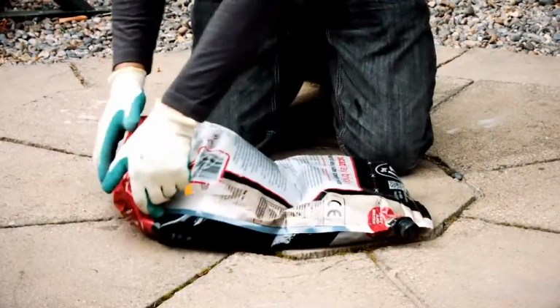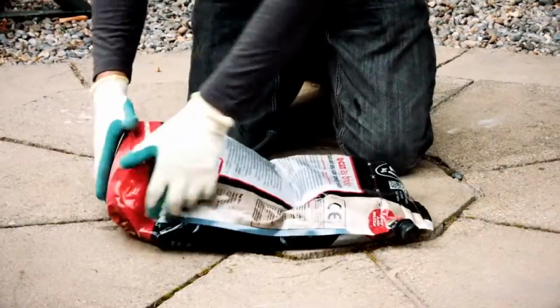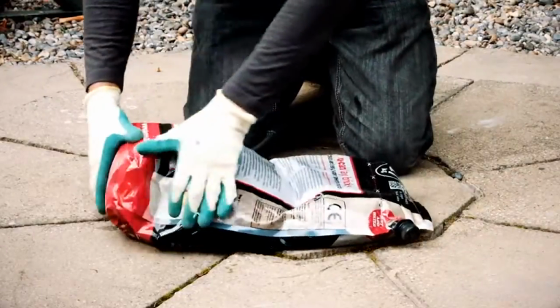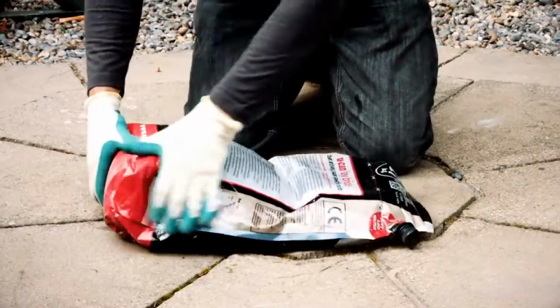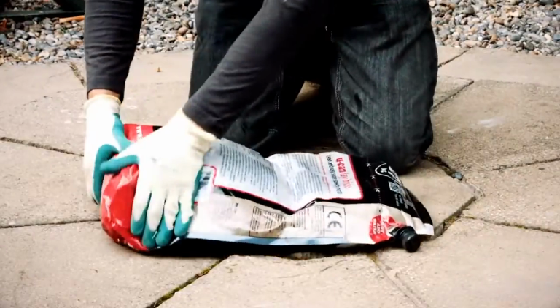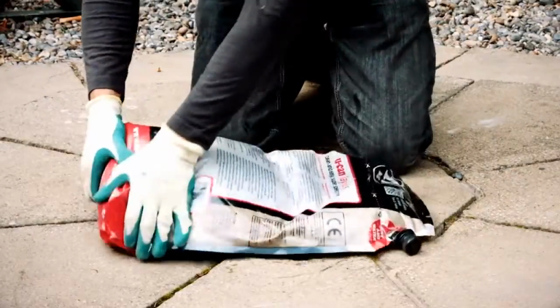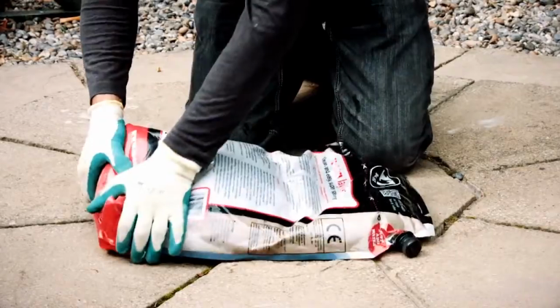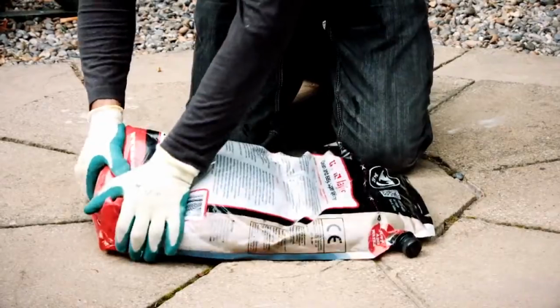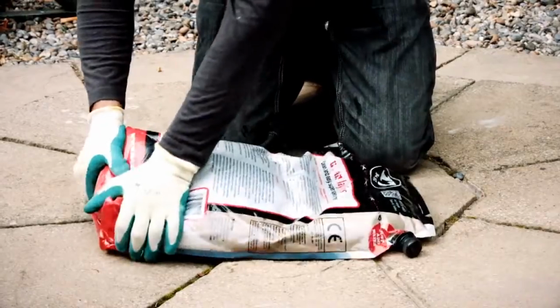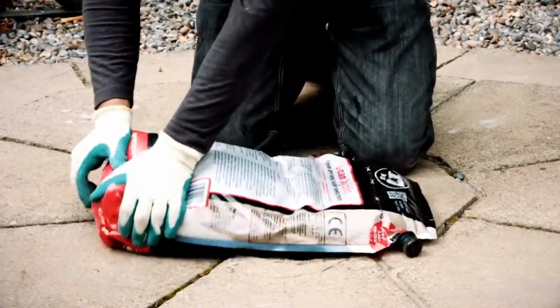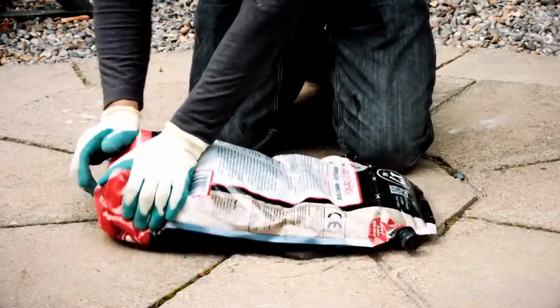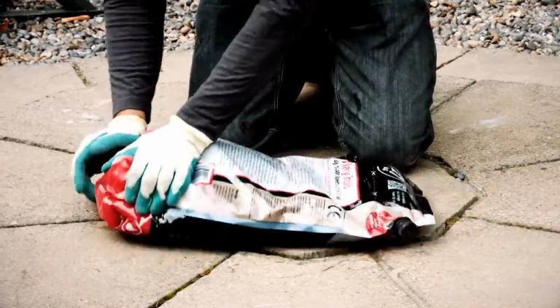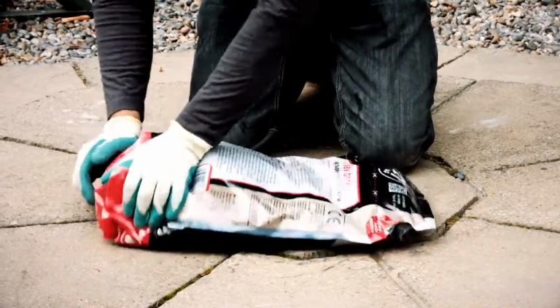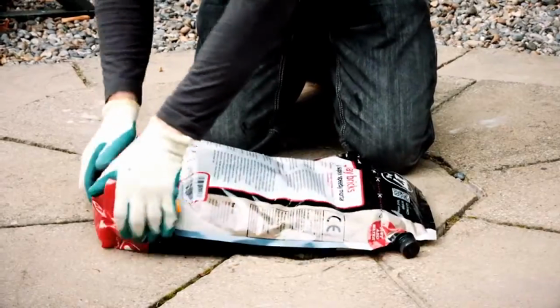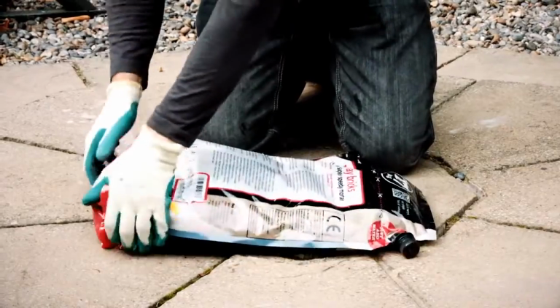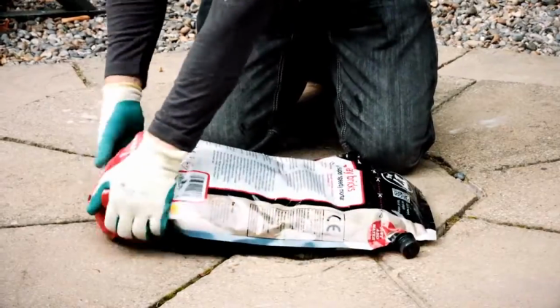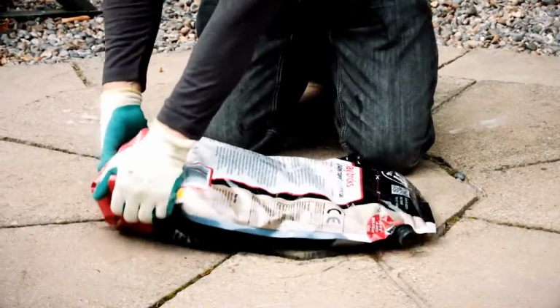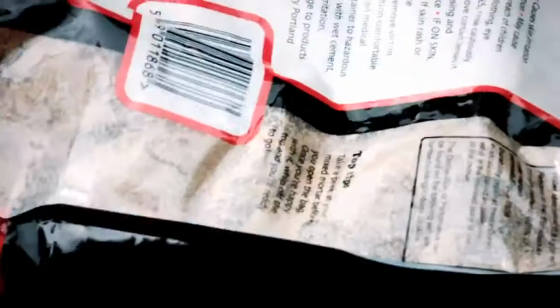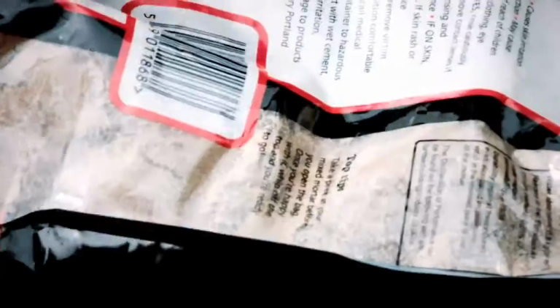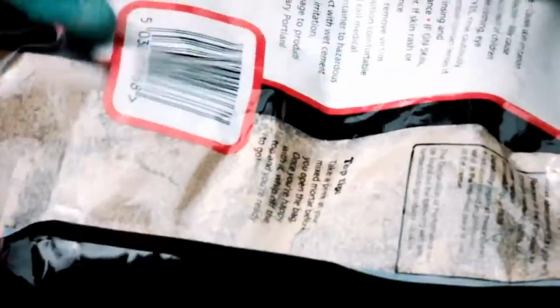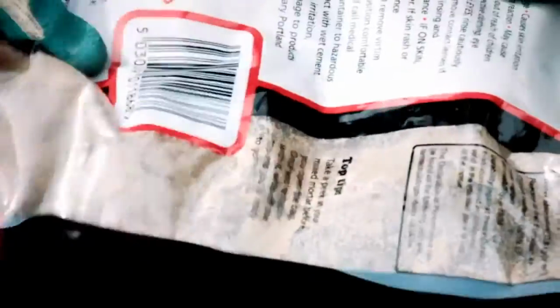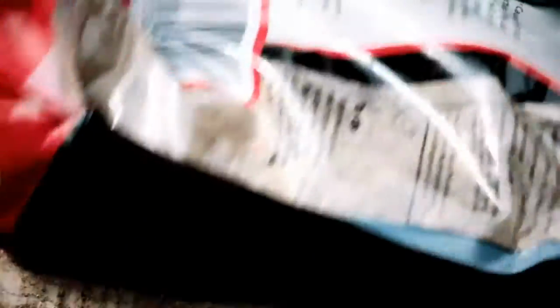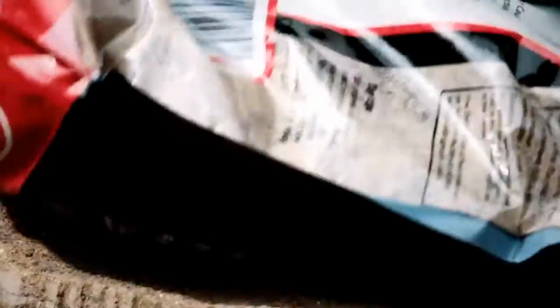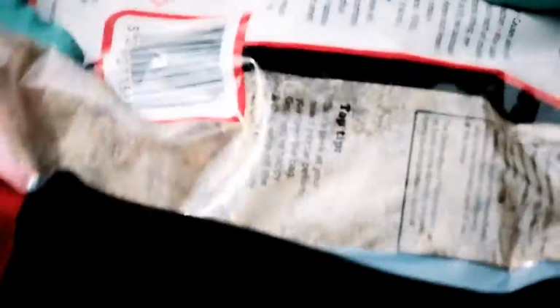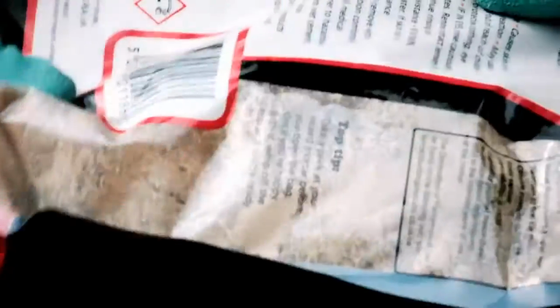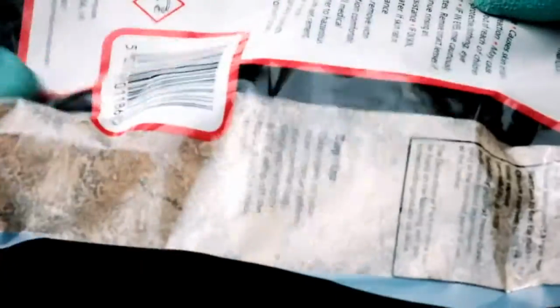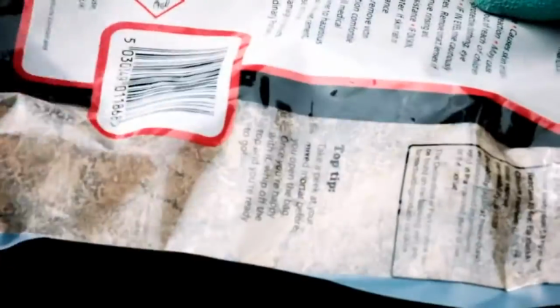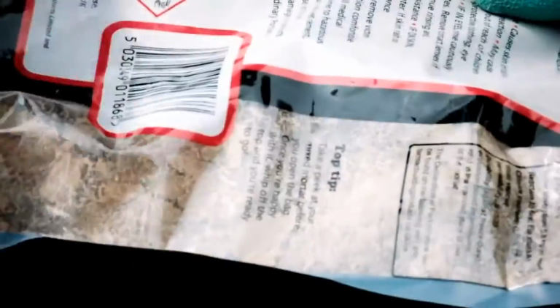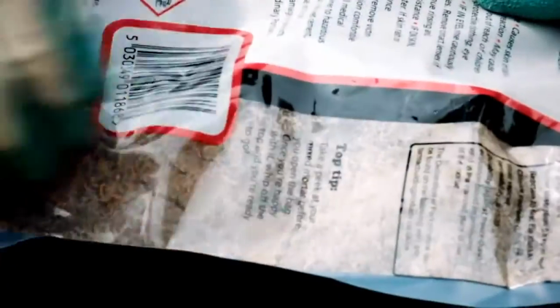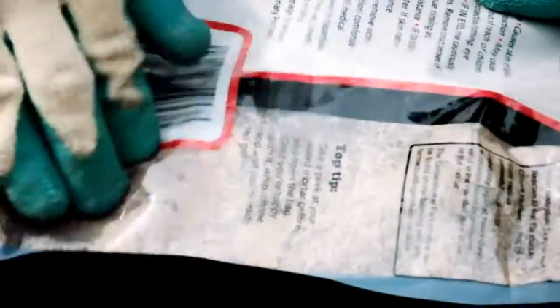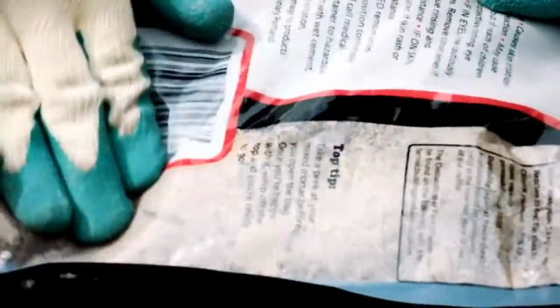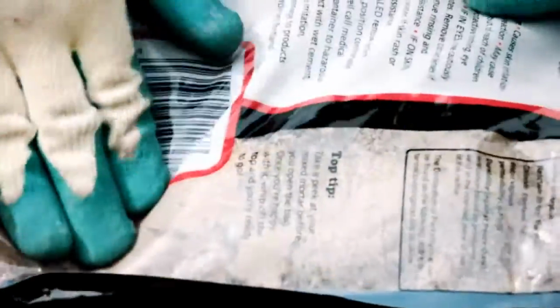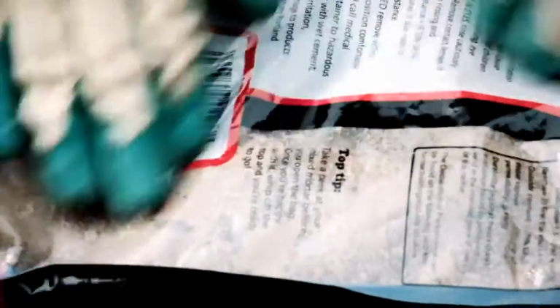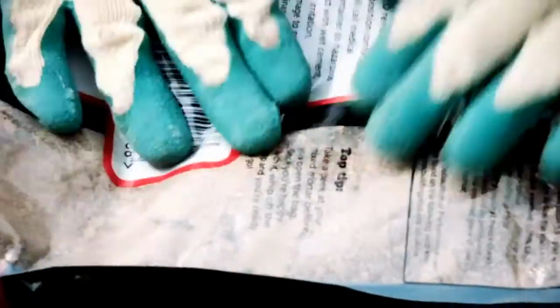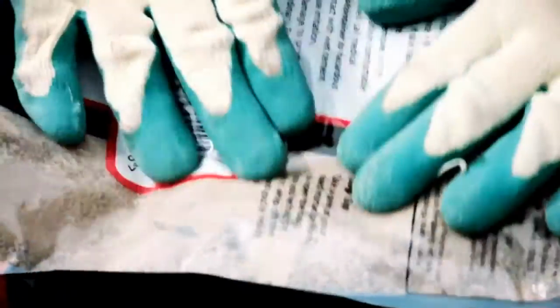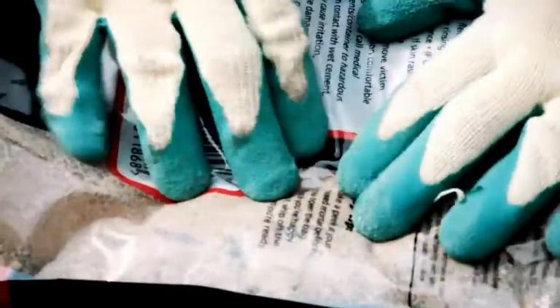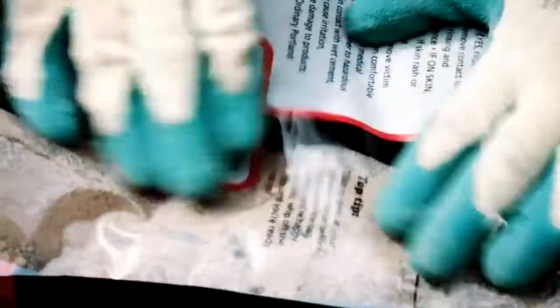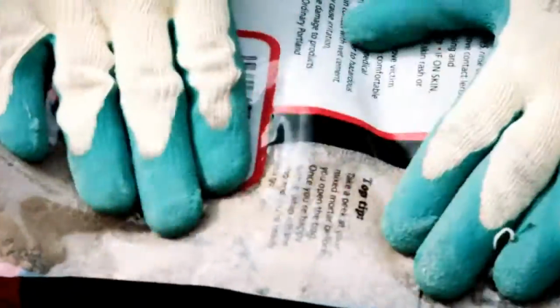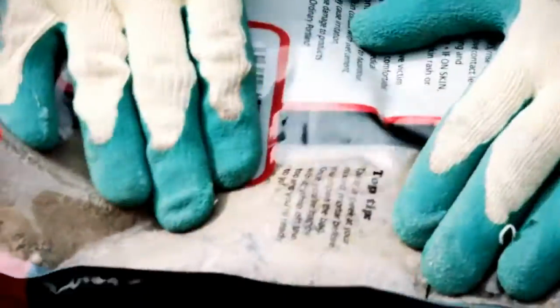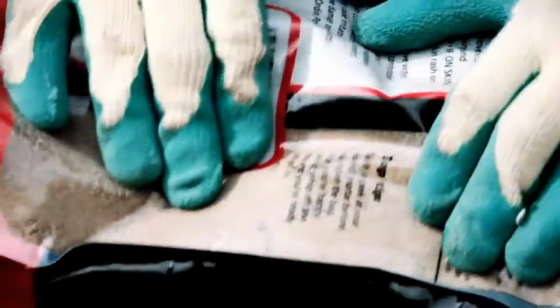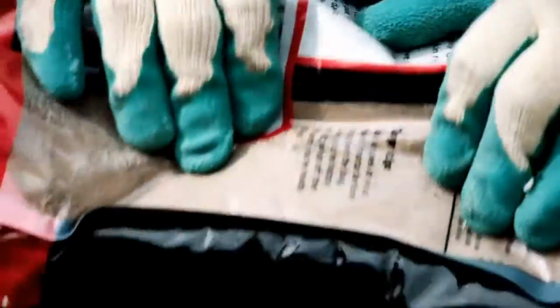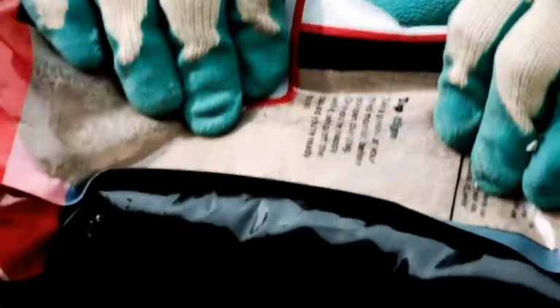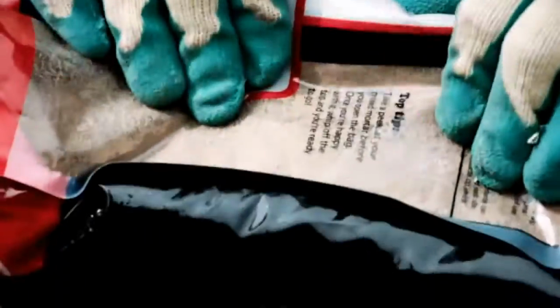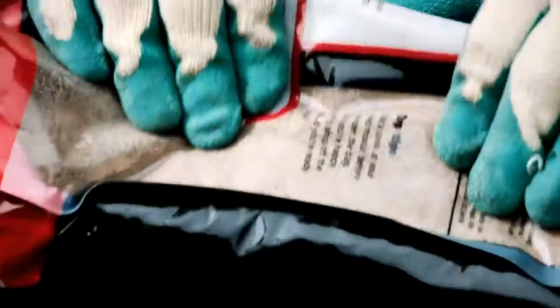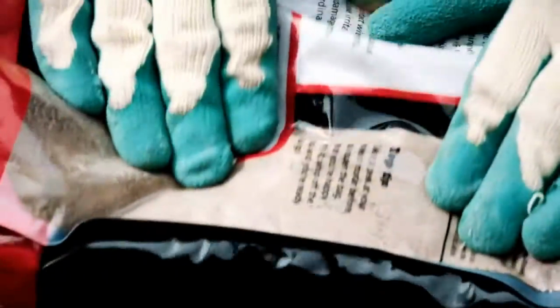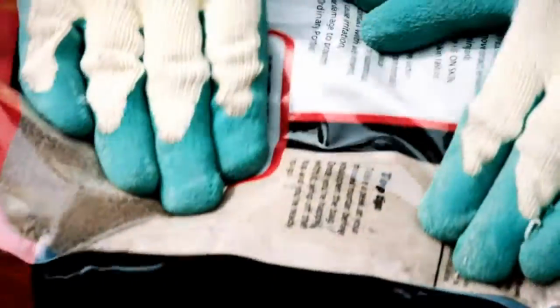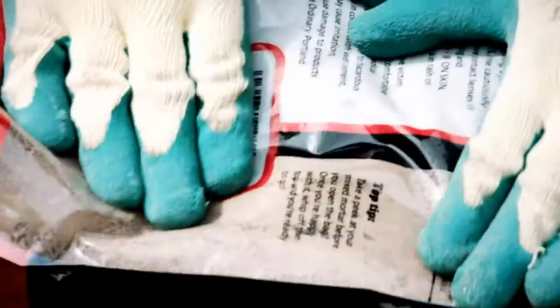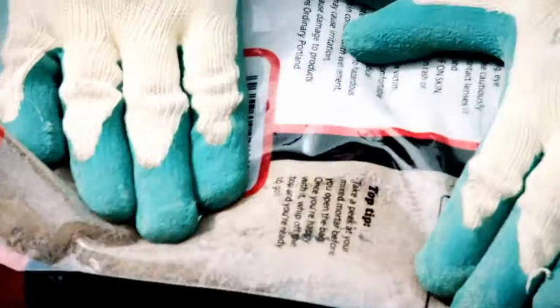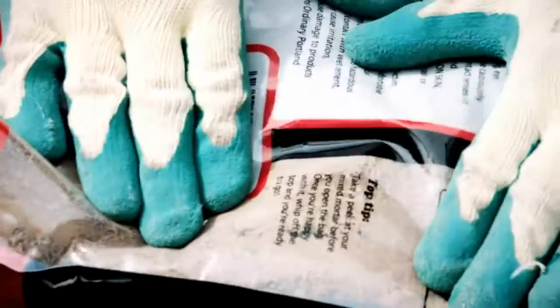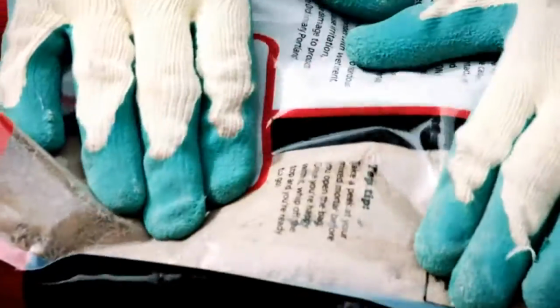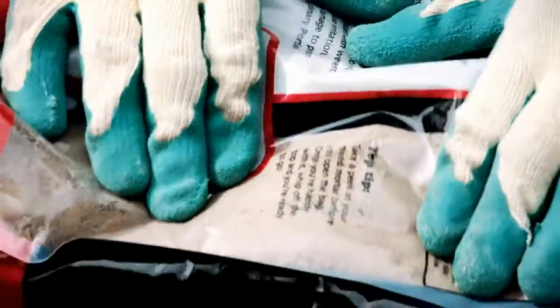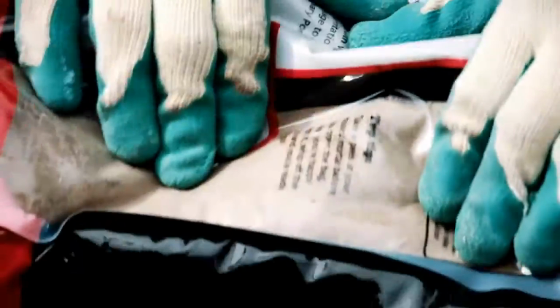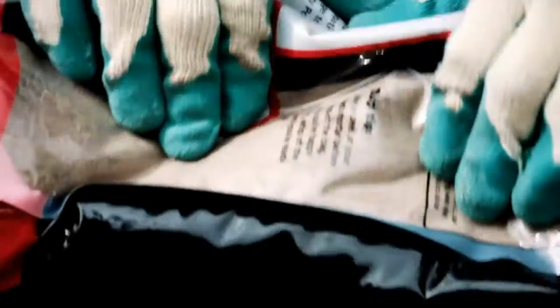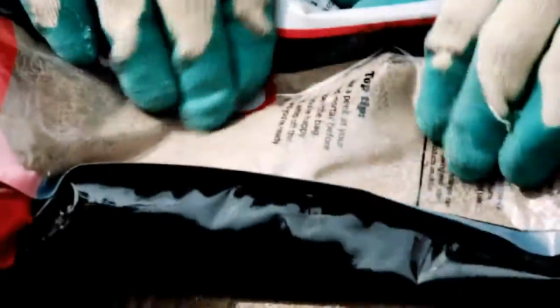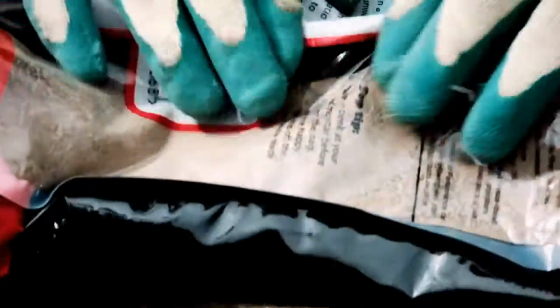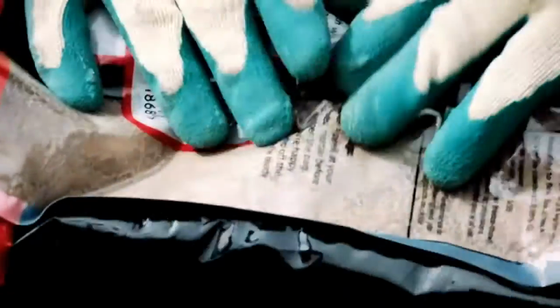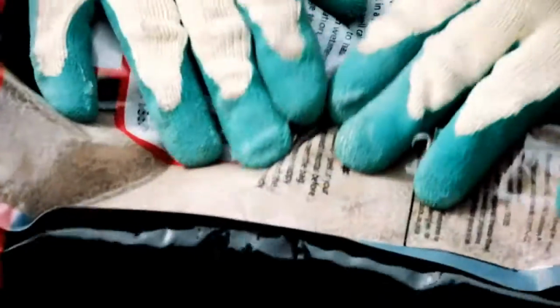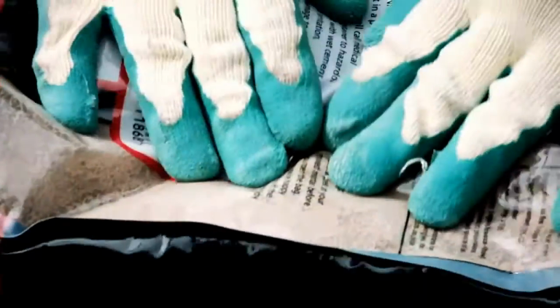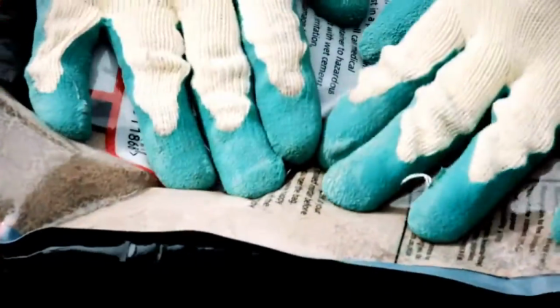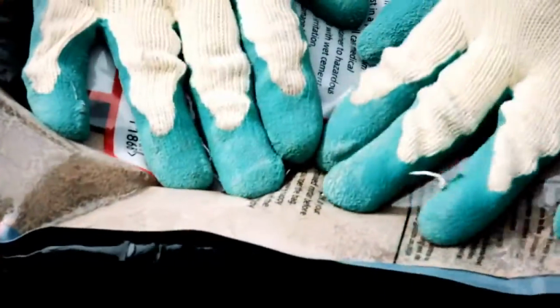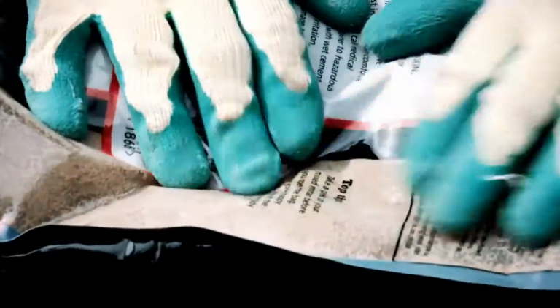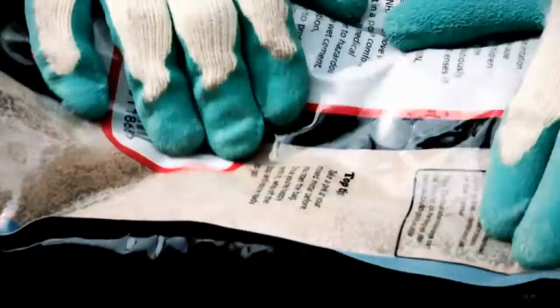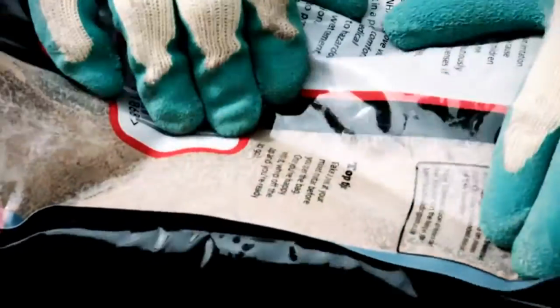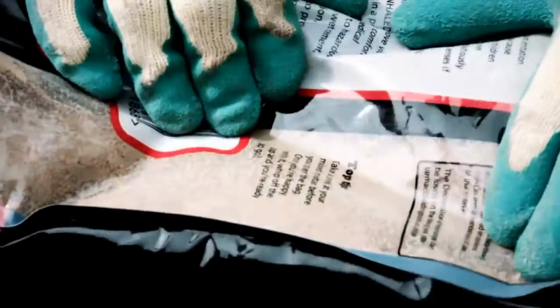After a minute or so, check the consistency using the window on the back of the bag. Once you've achieved an even, putty-like appearance, it's good to go.